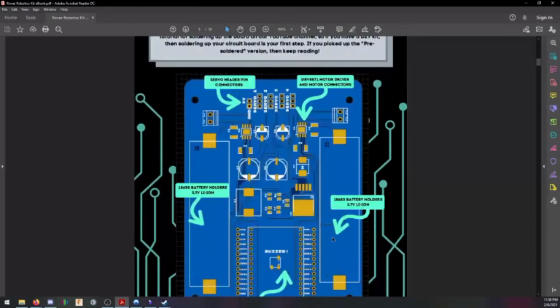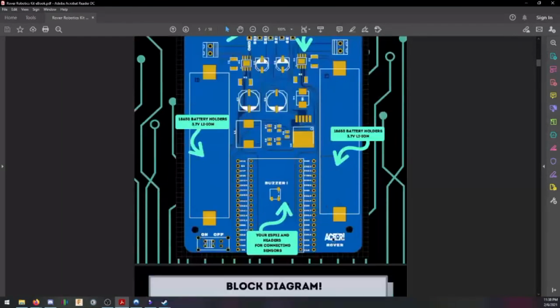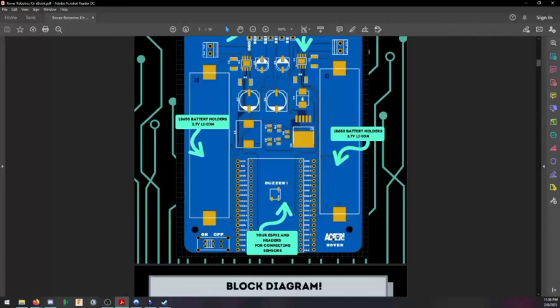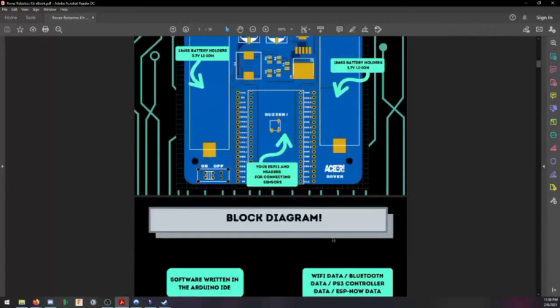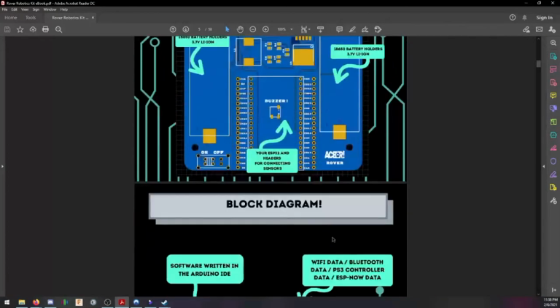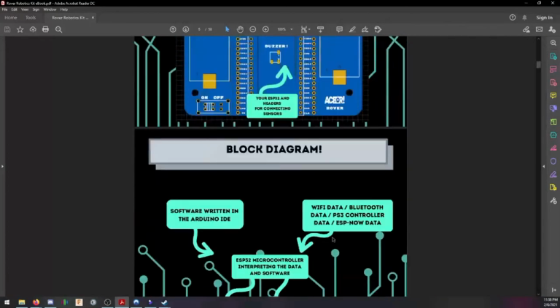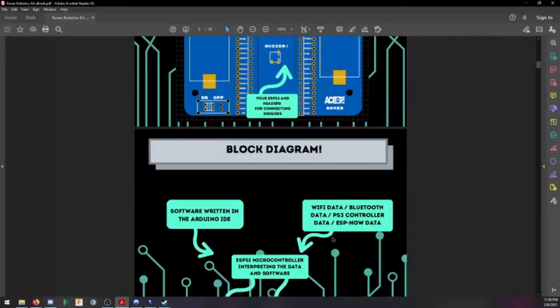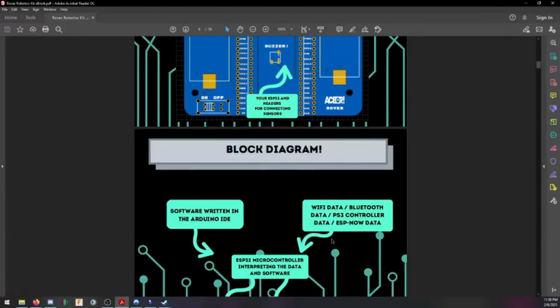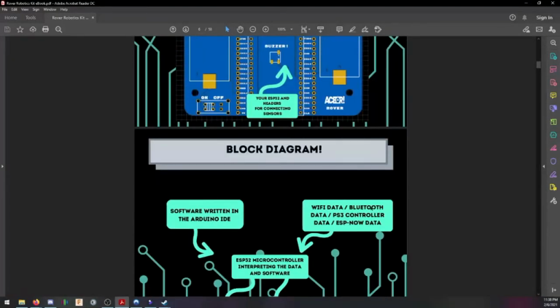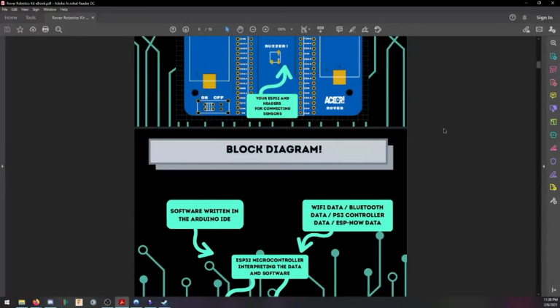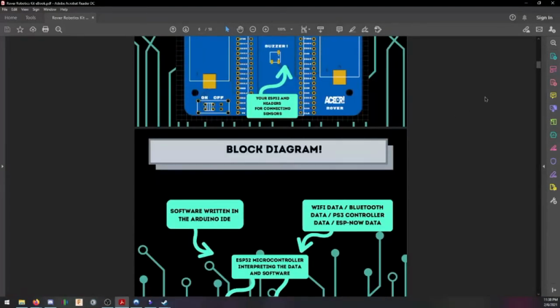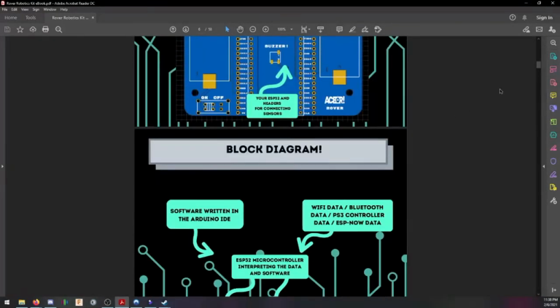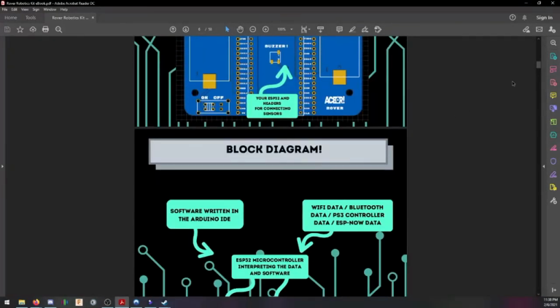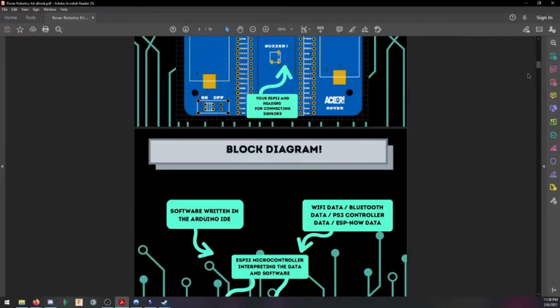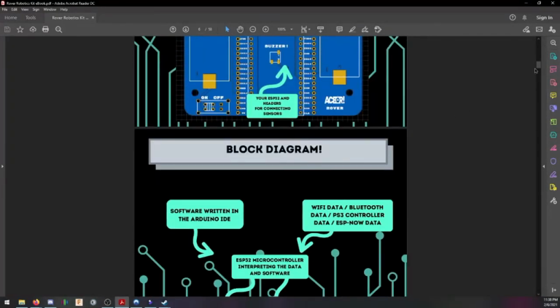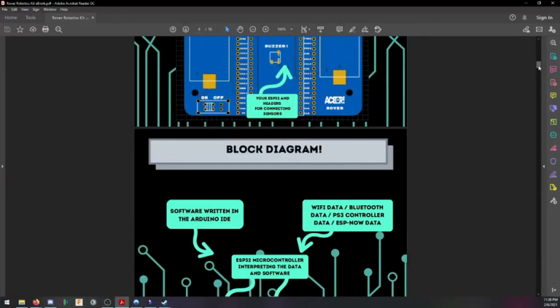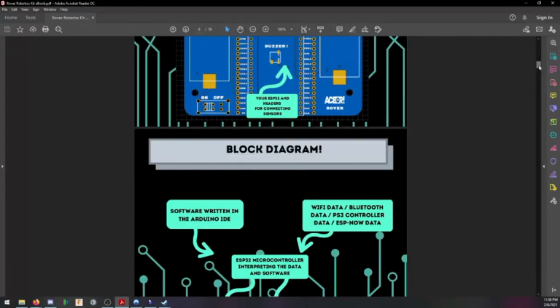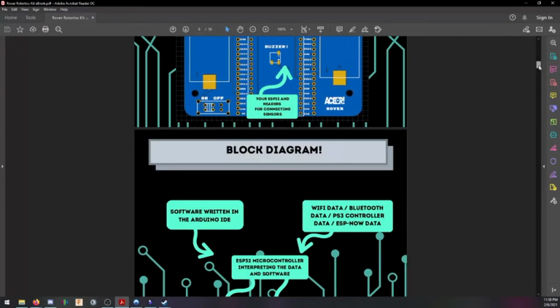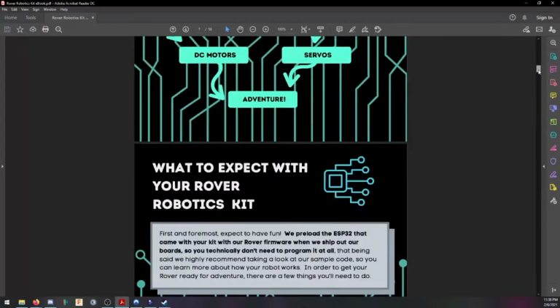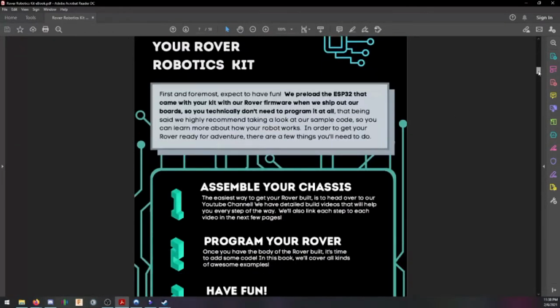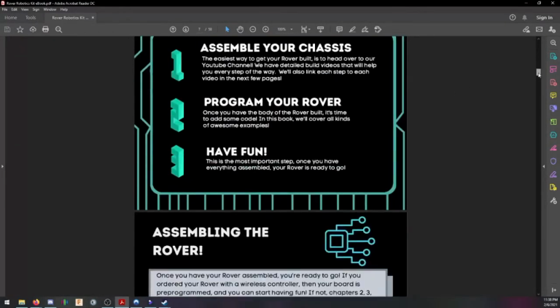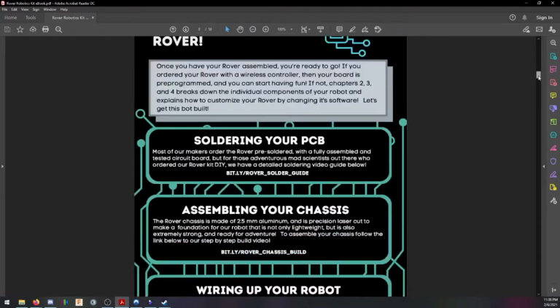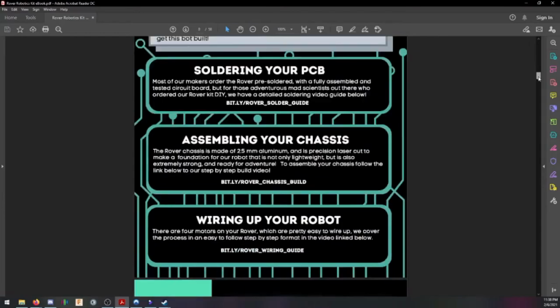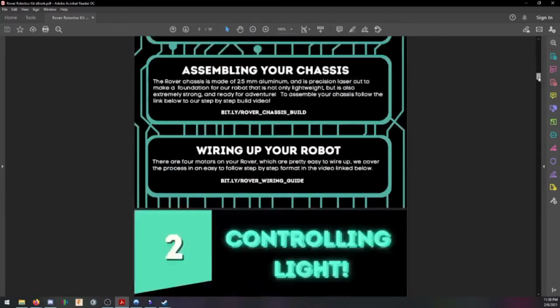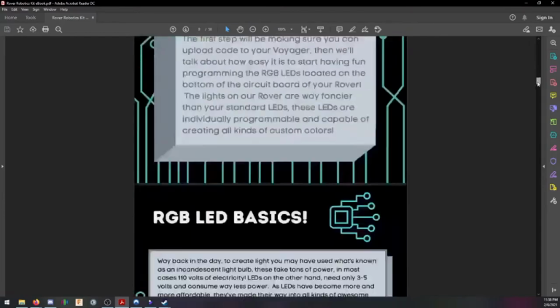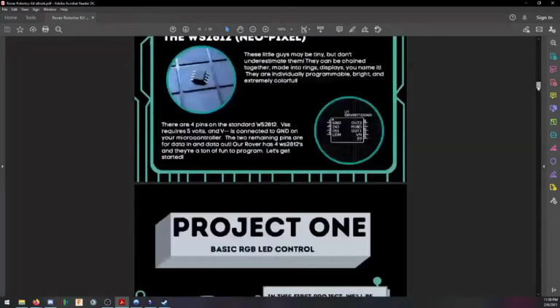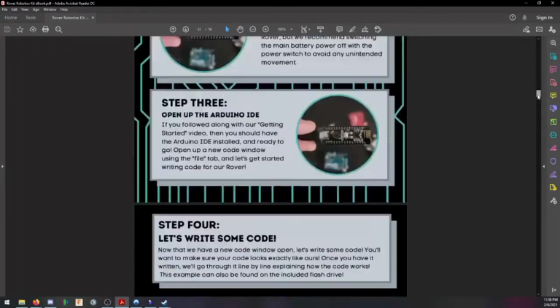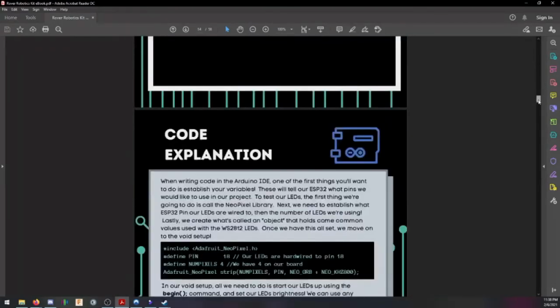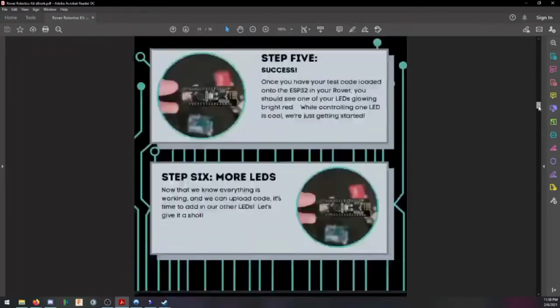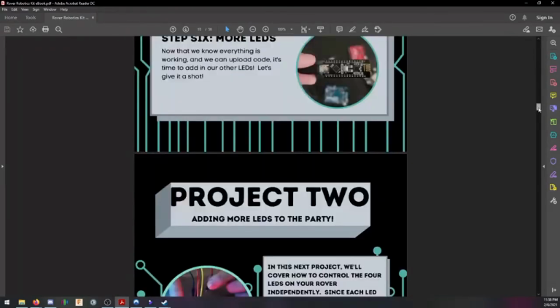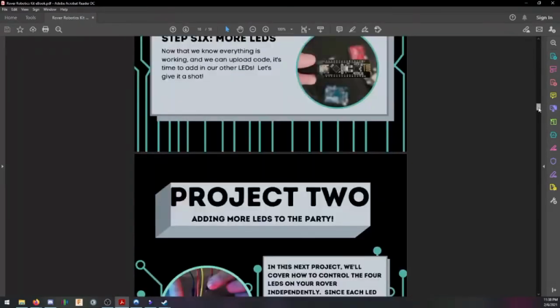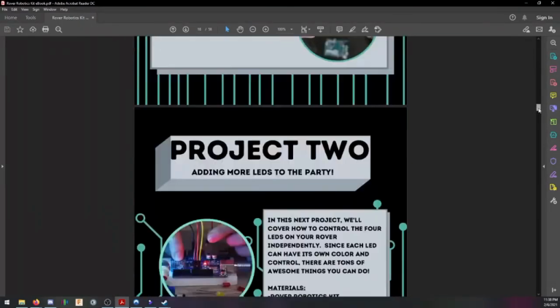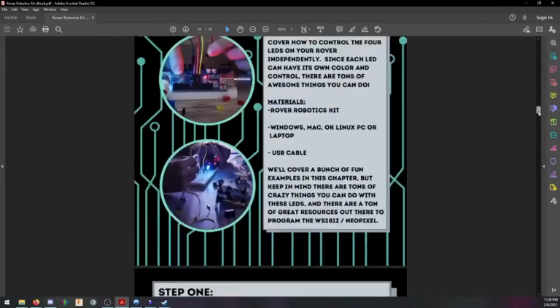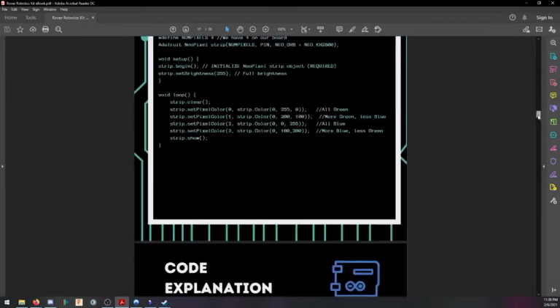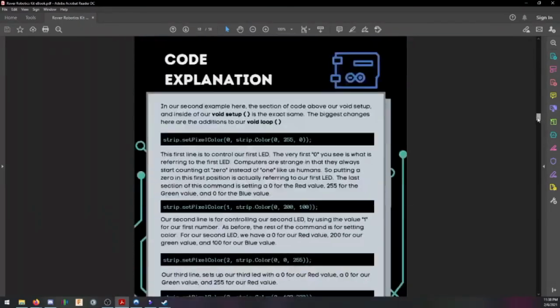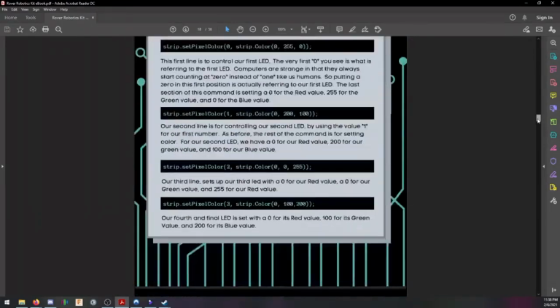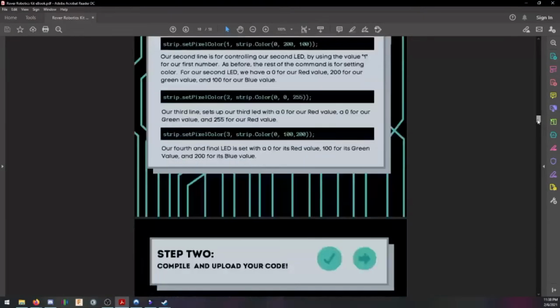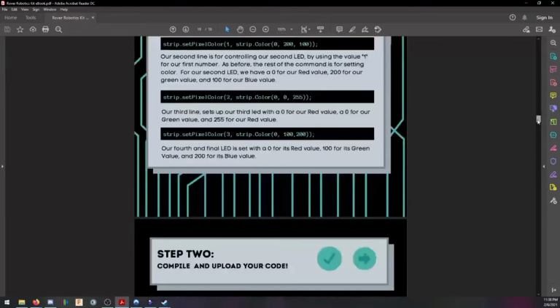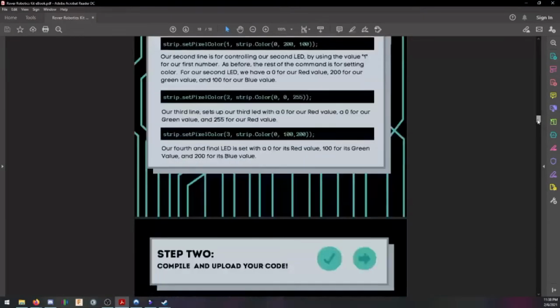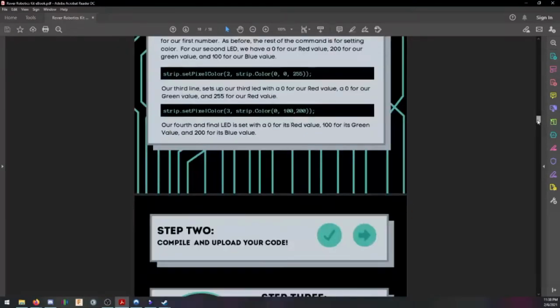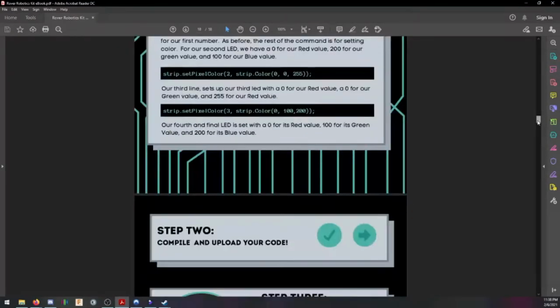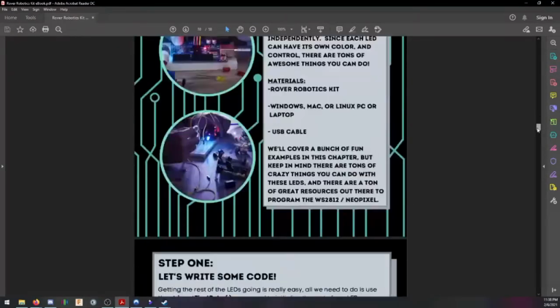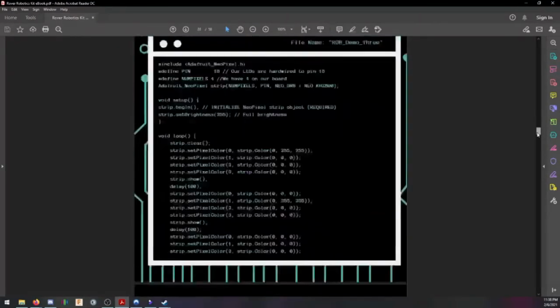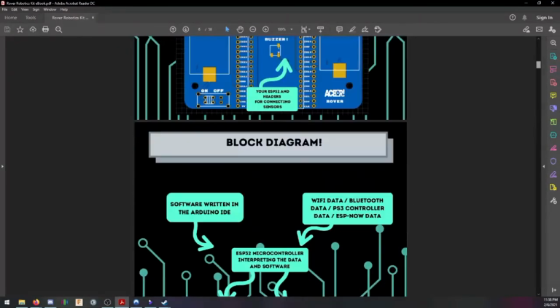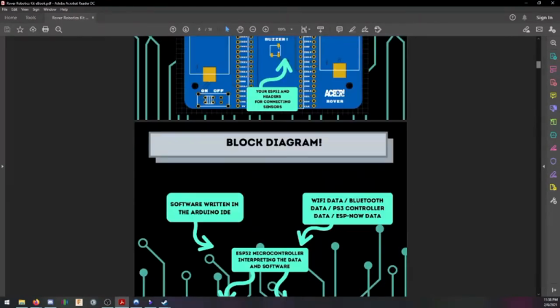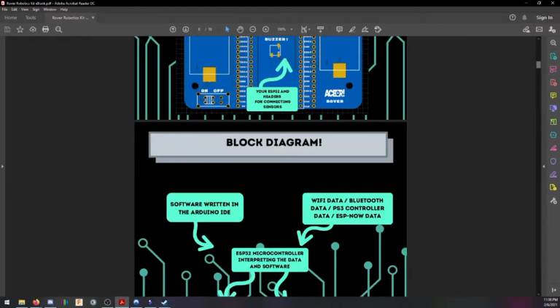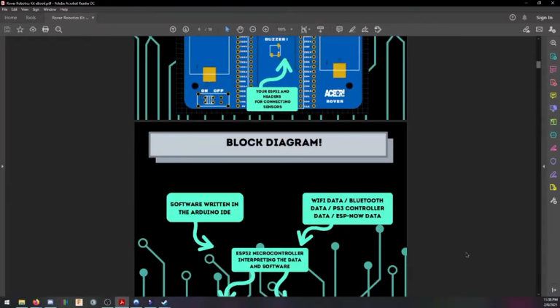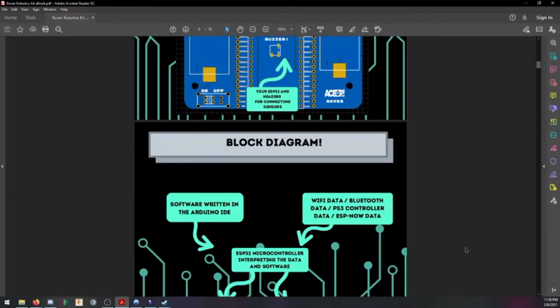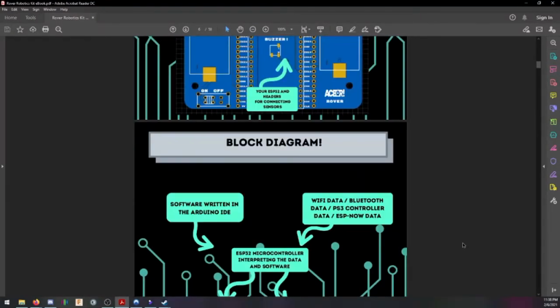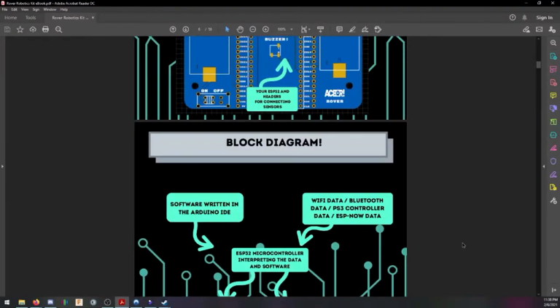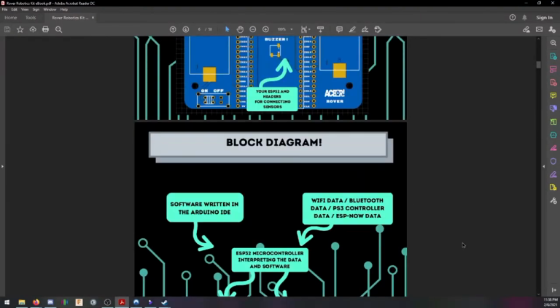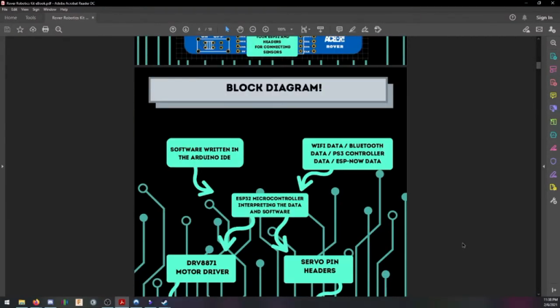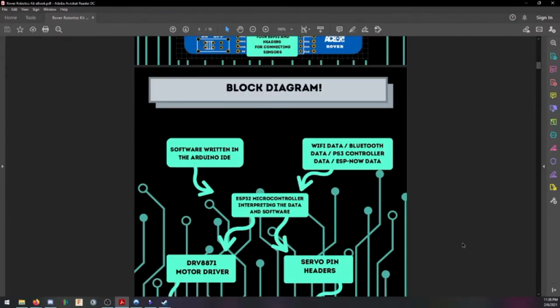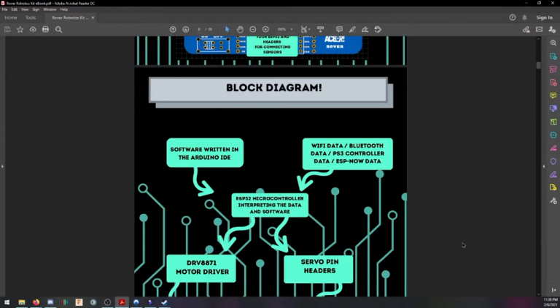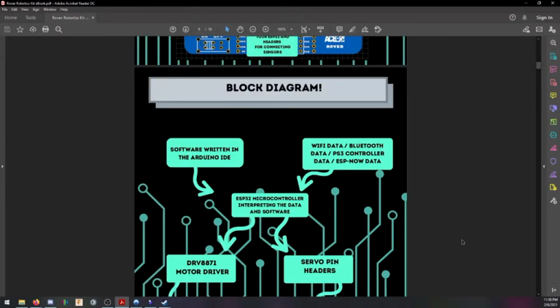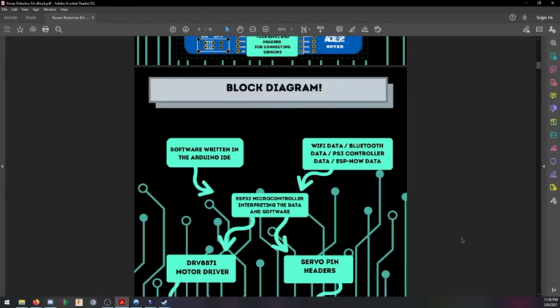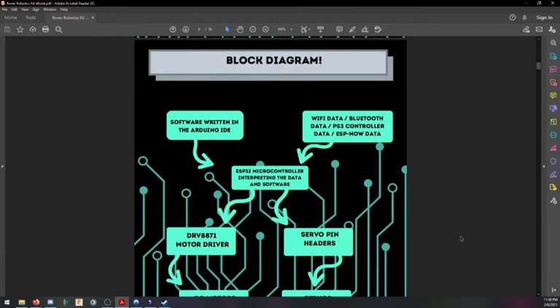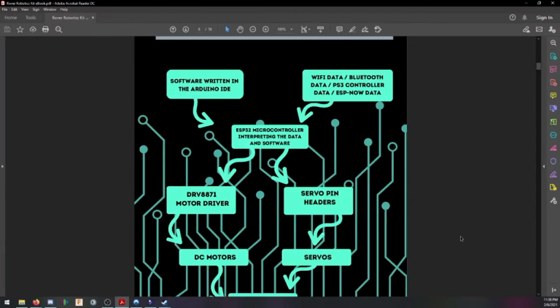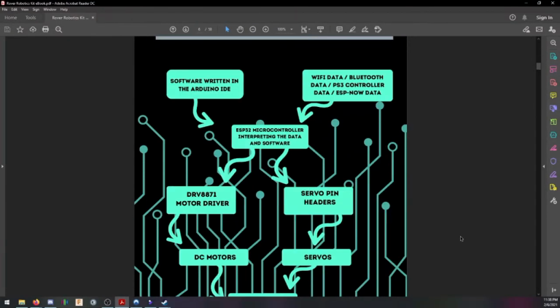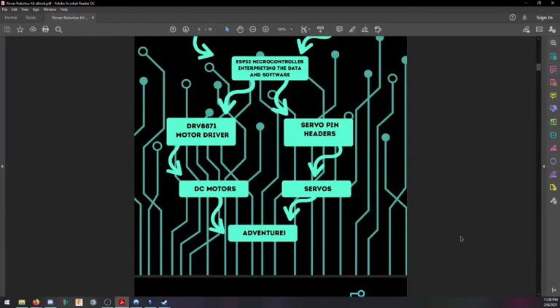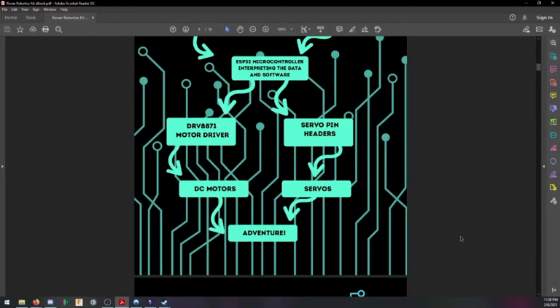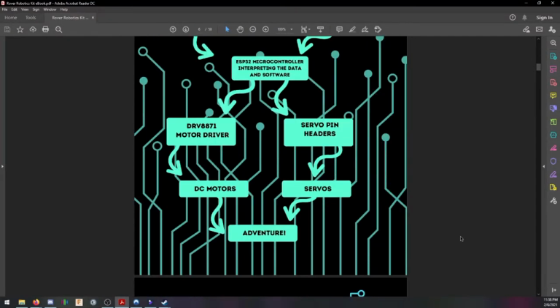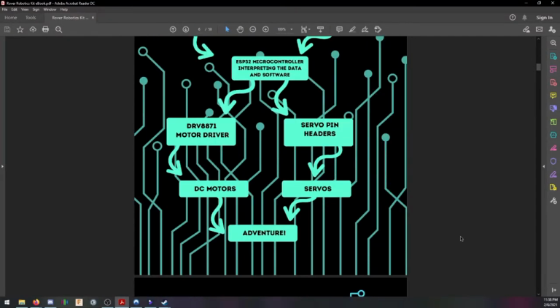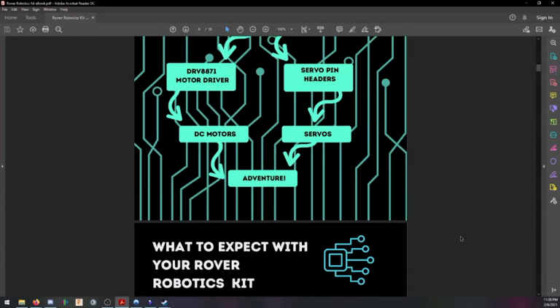Unfortunately at this time the bit.ly links didn't work, but the assembly was pretty straightforward. I'll be showing you the assembly in this video.